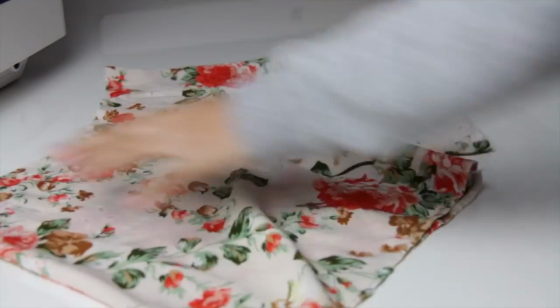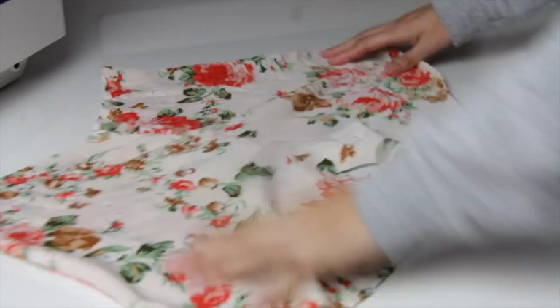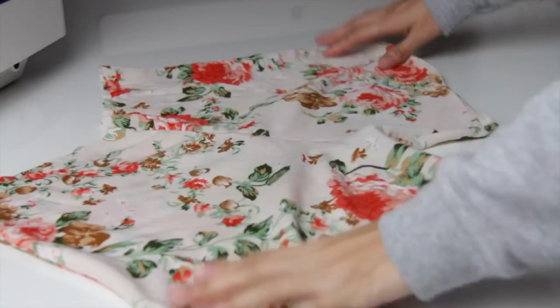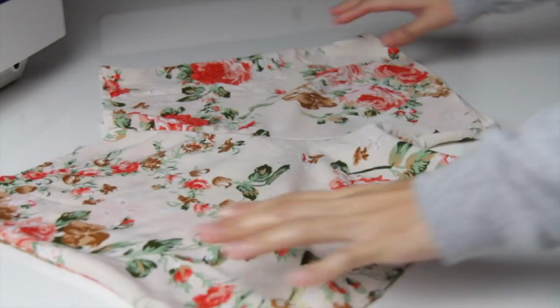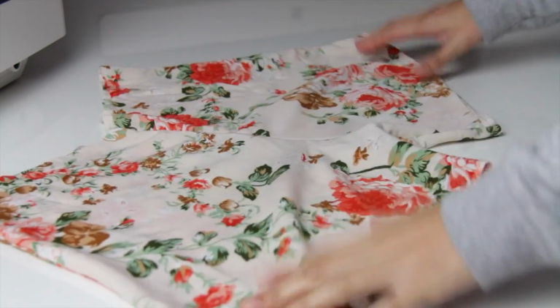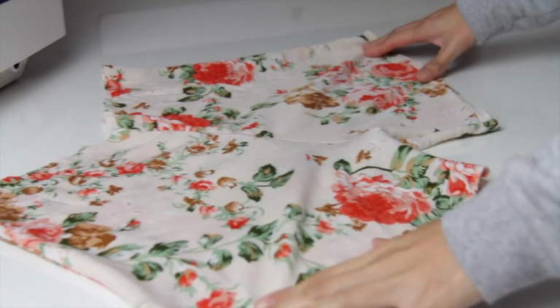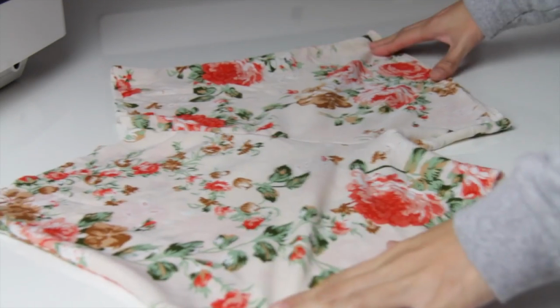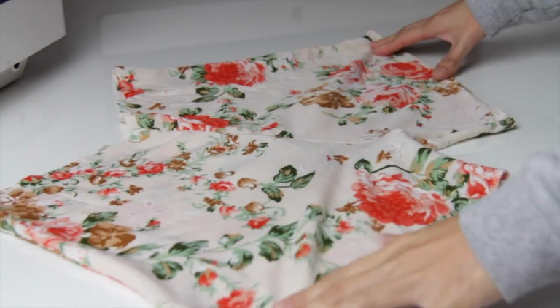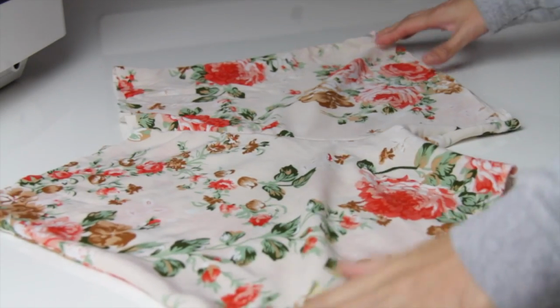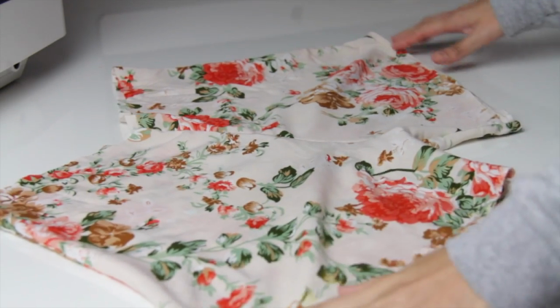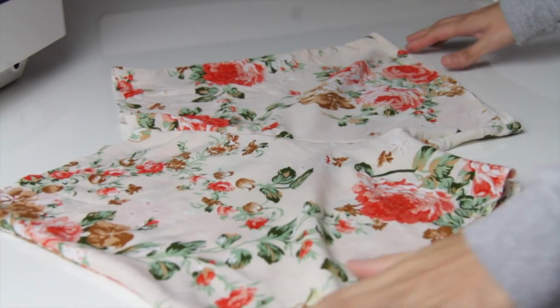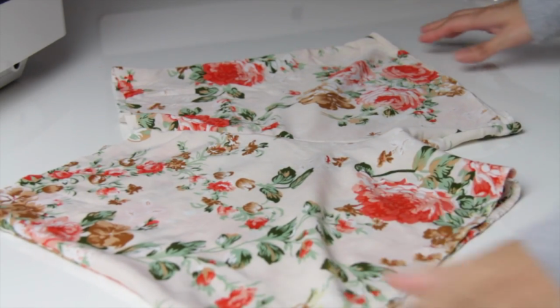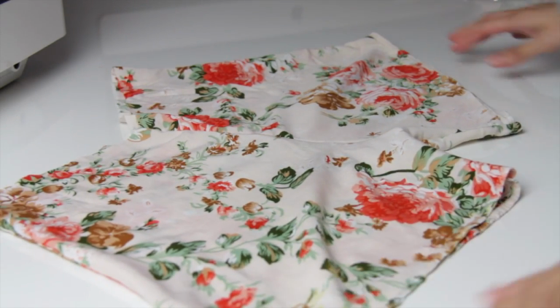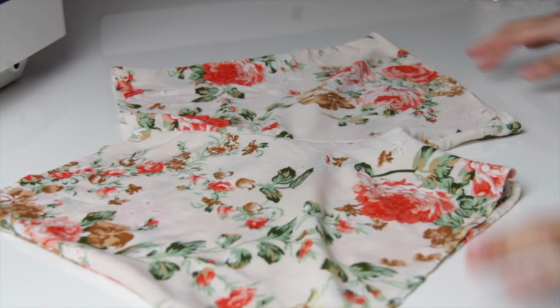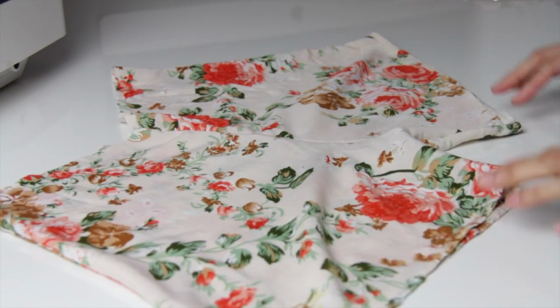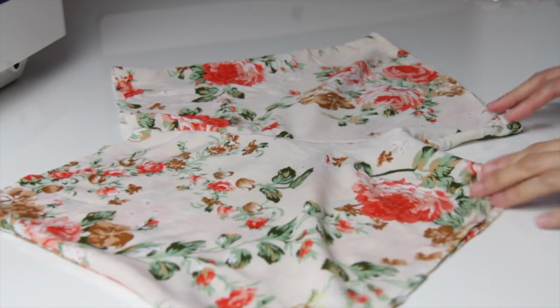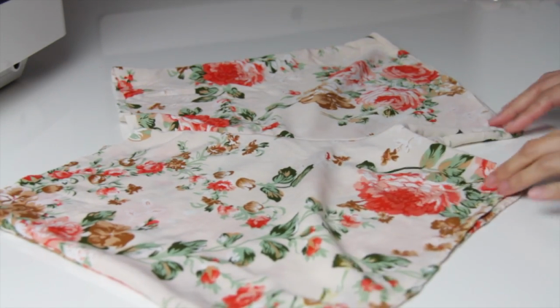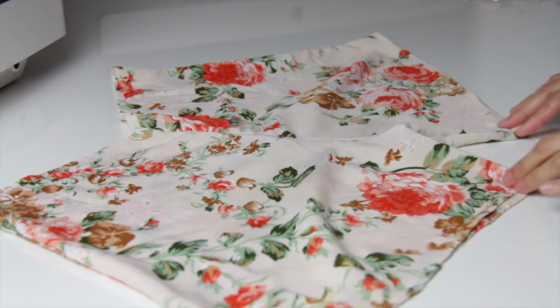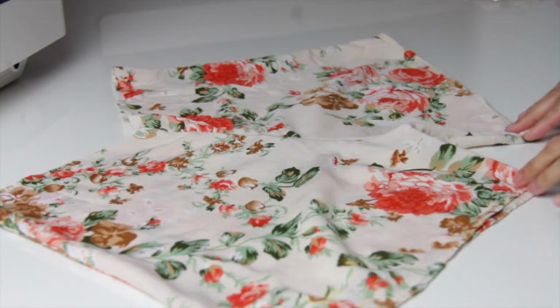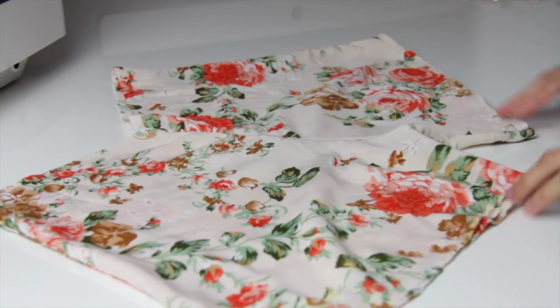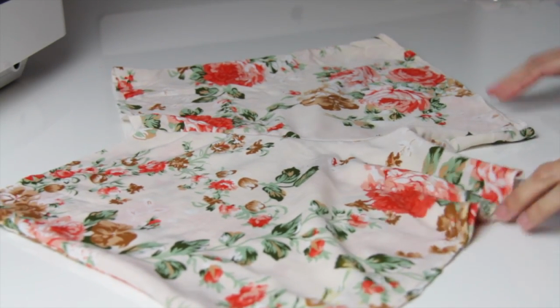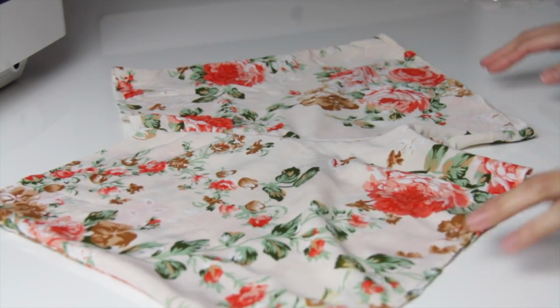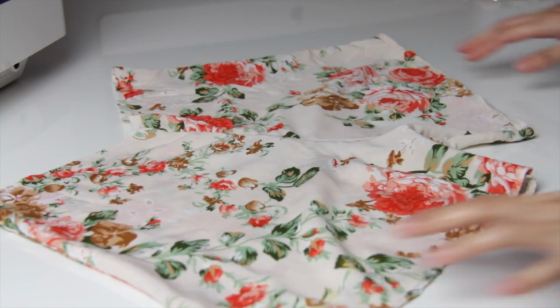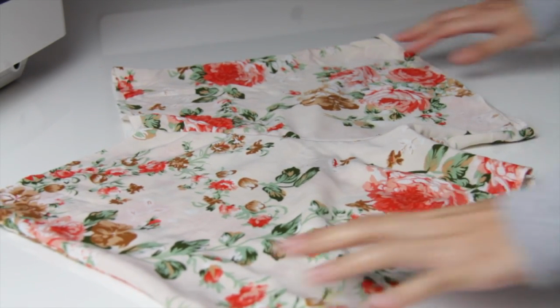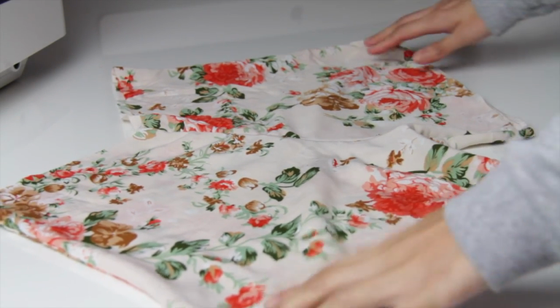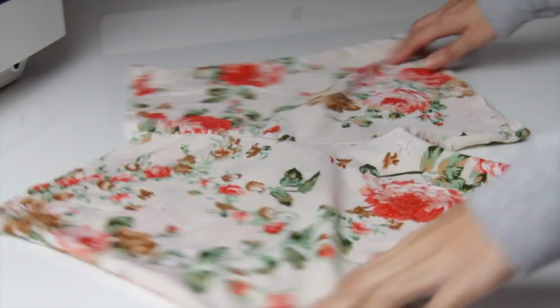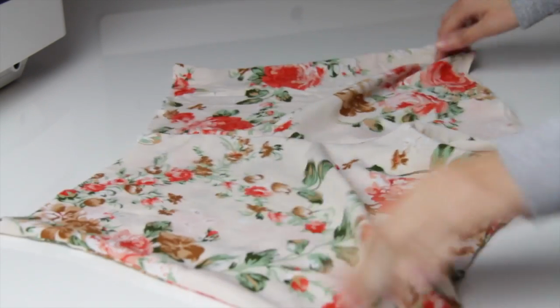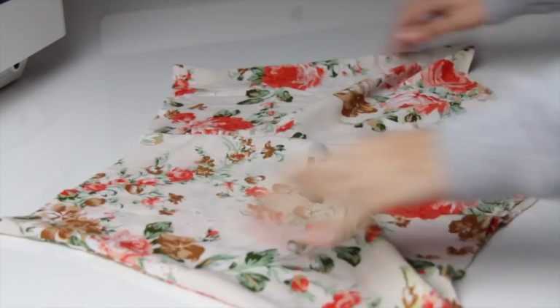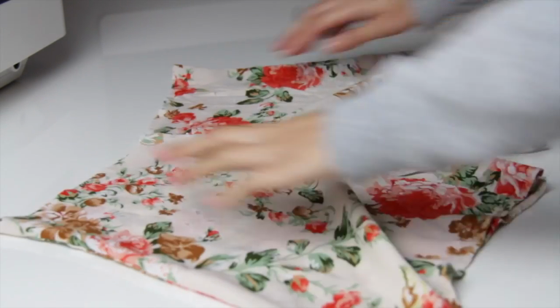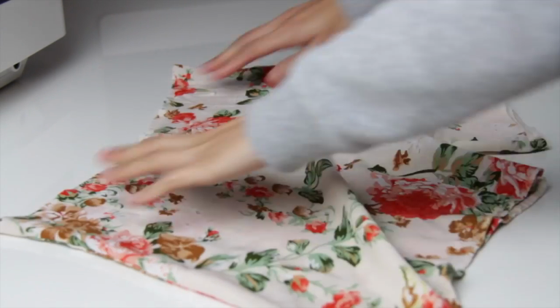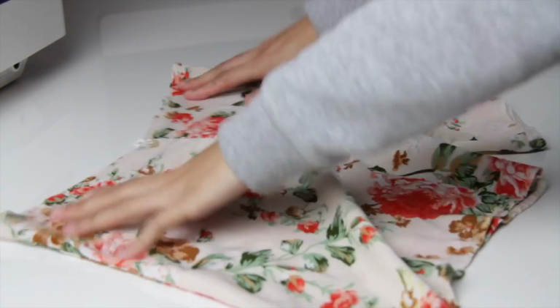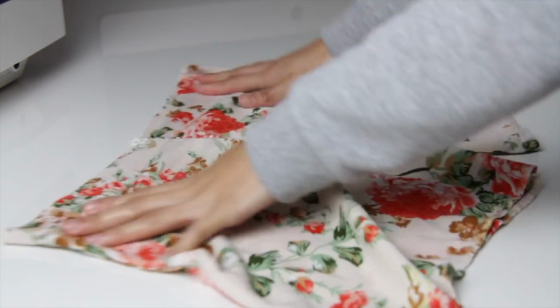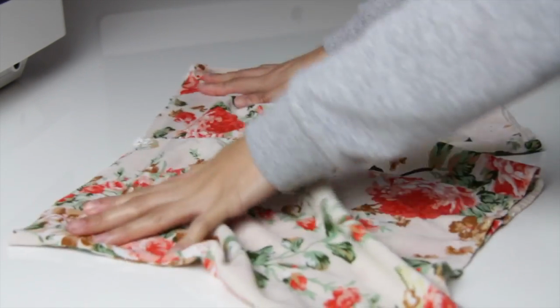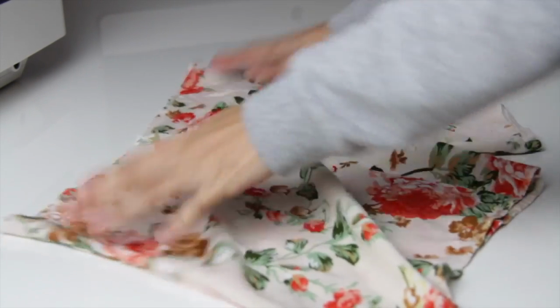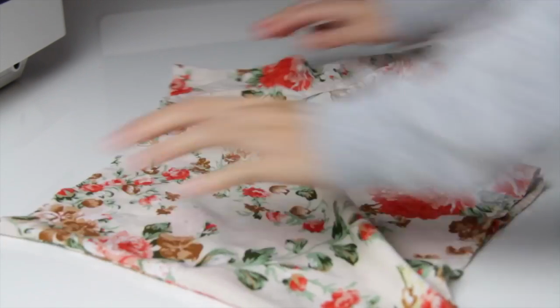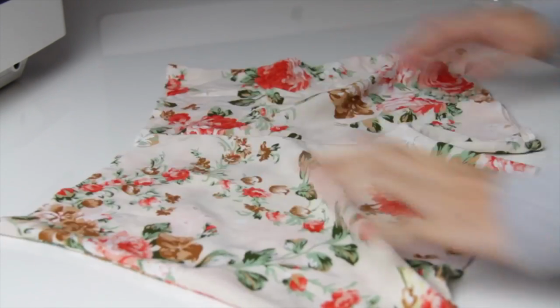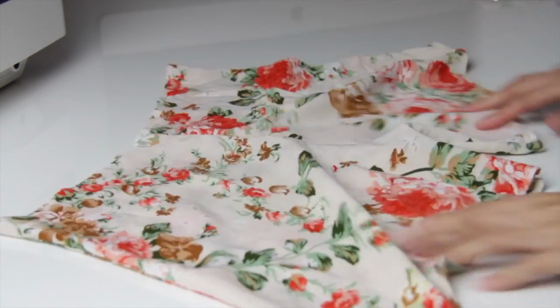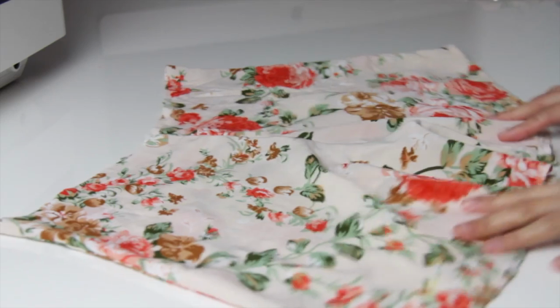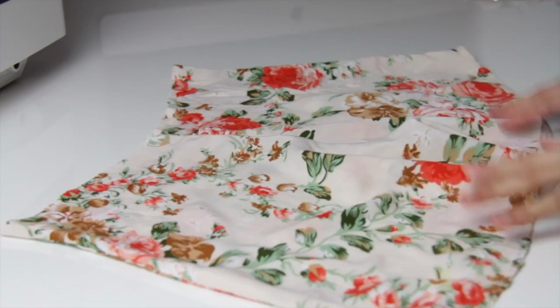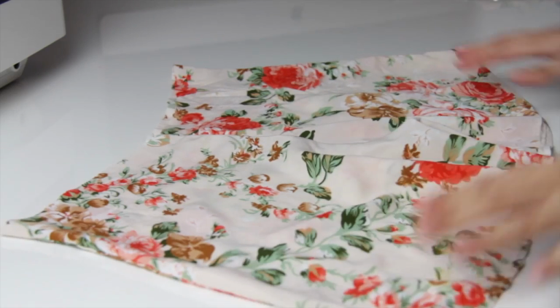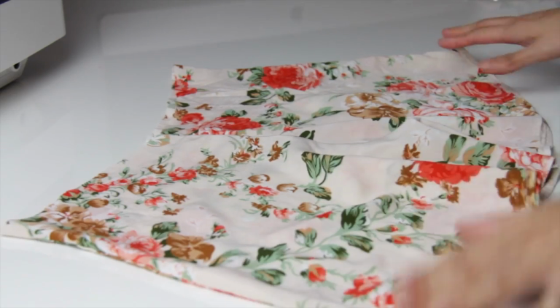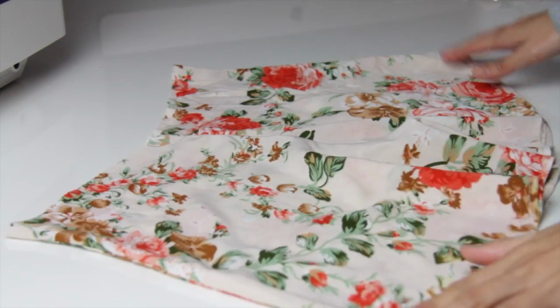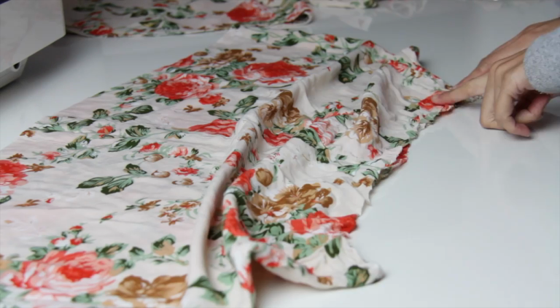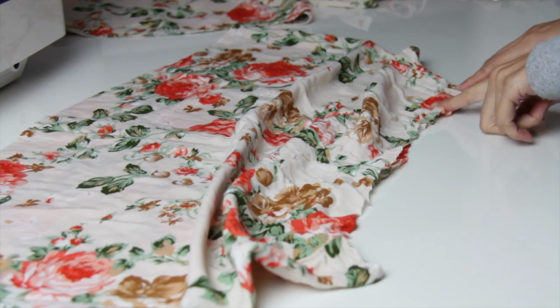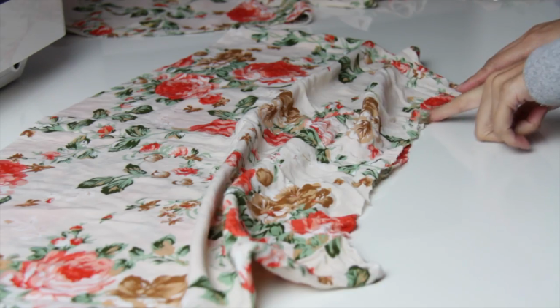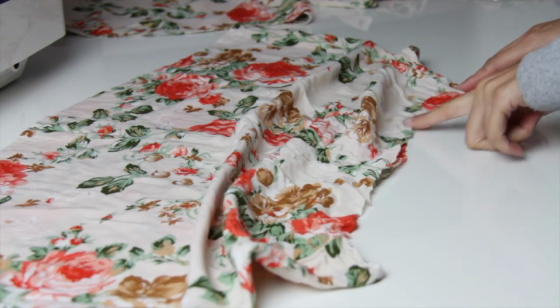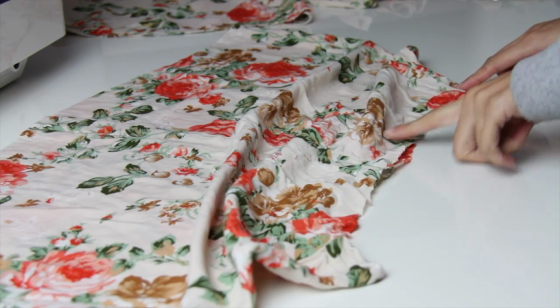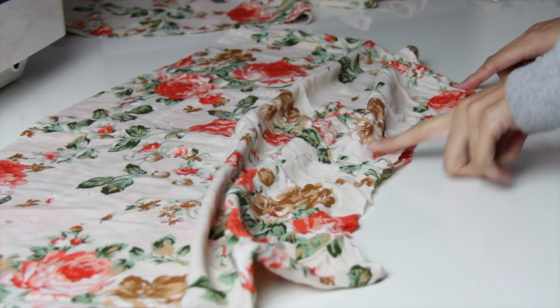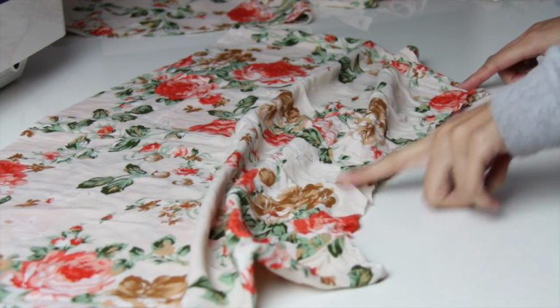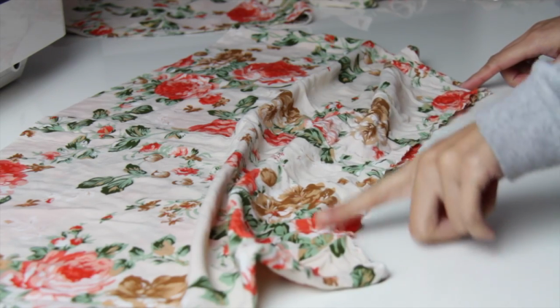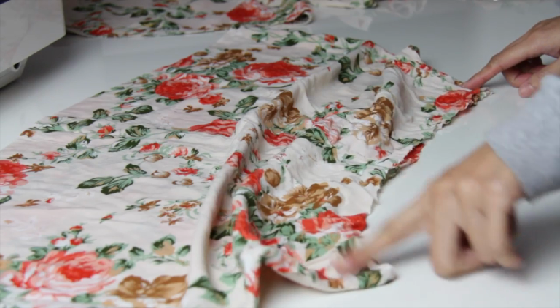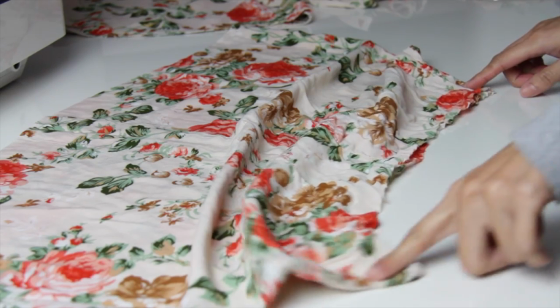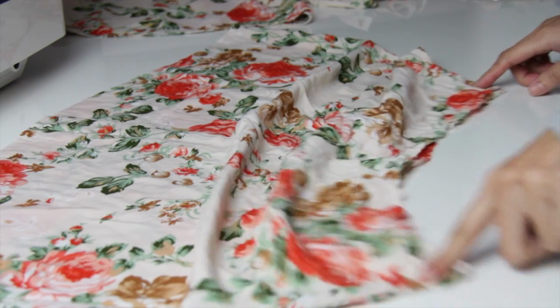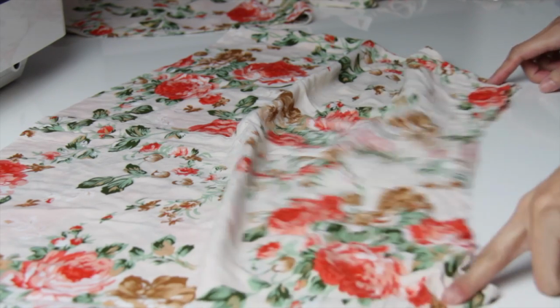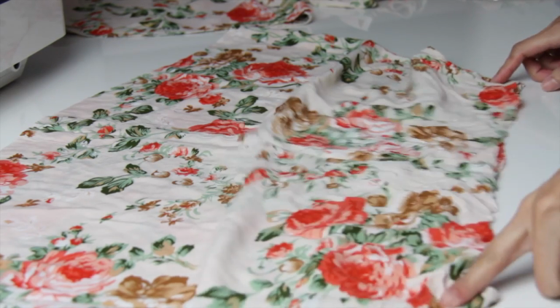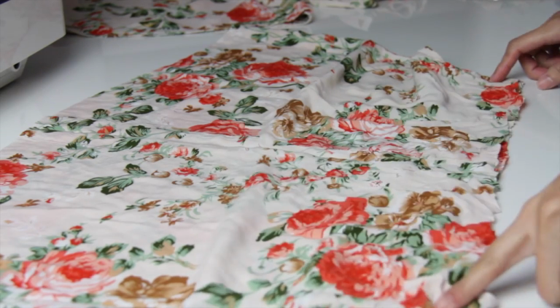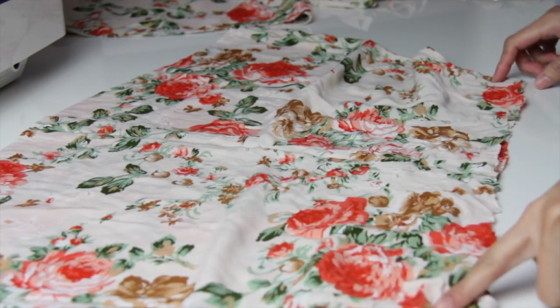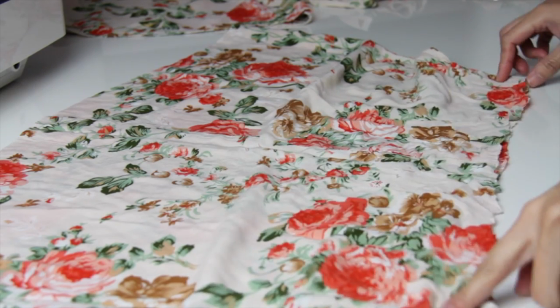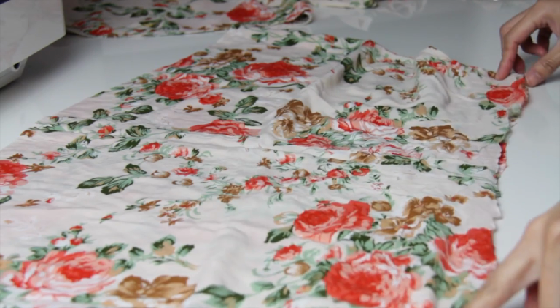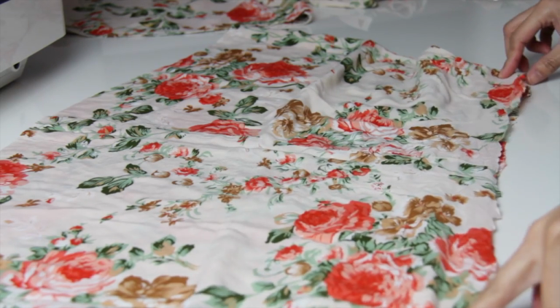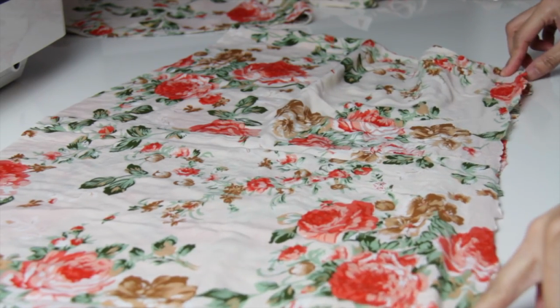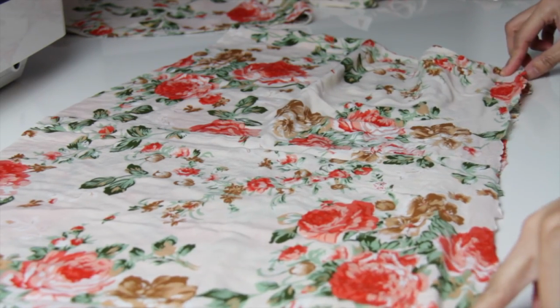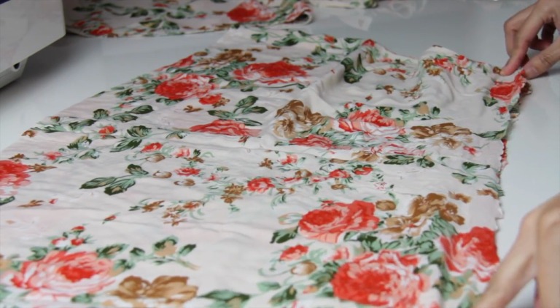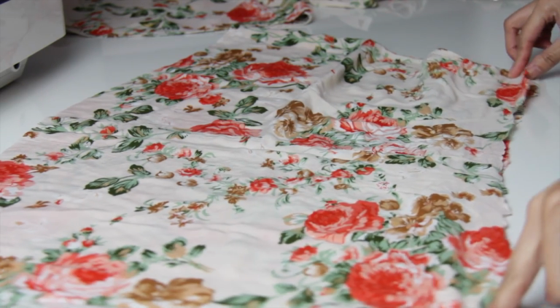If you want you can stop here — this would be a short, just put an elastic — but because this is a romper, I'm gonna keep on going.